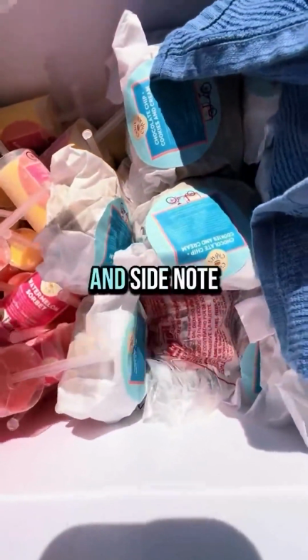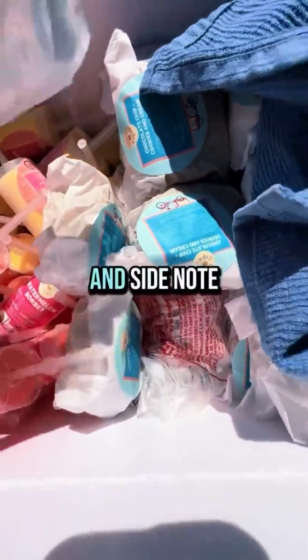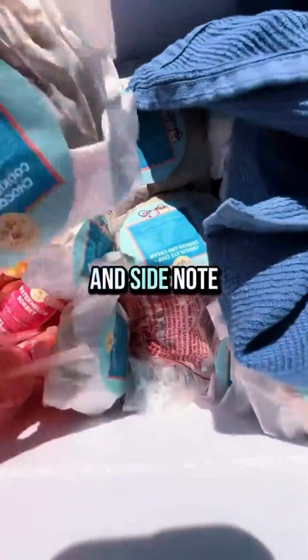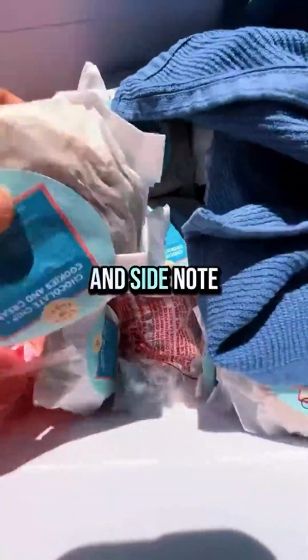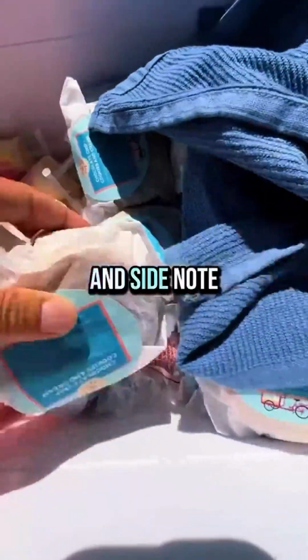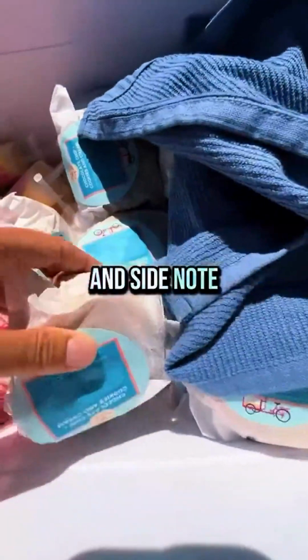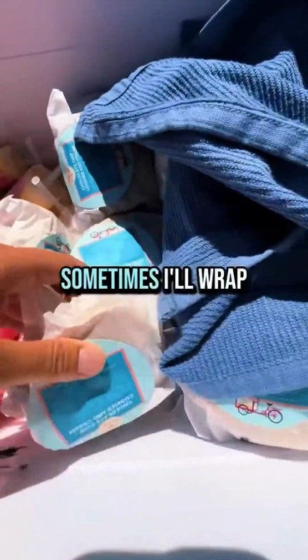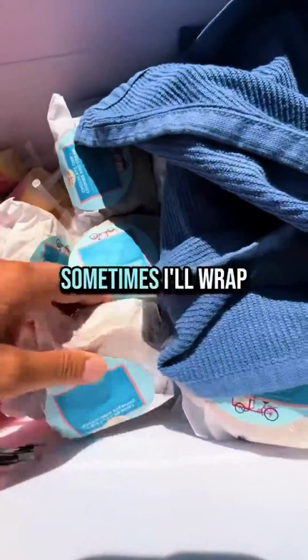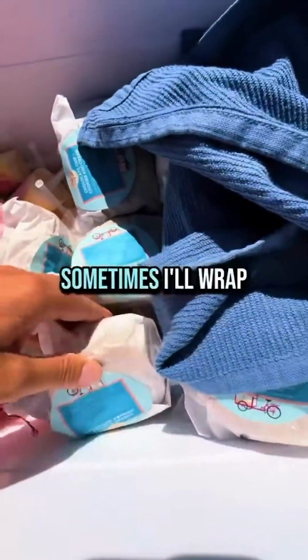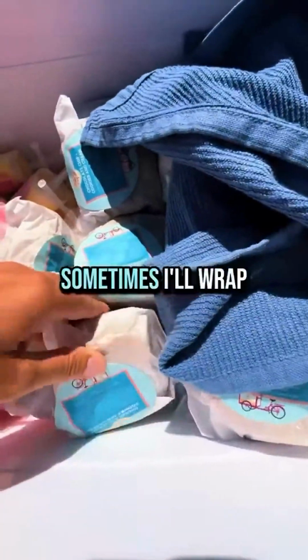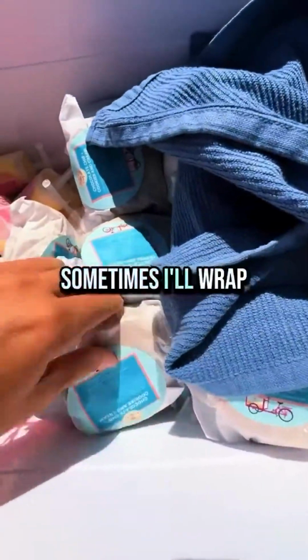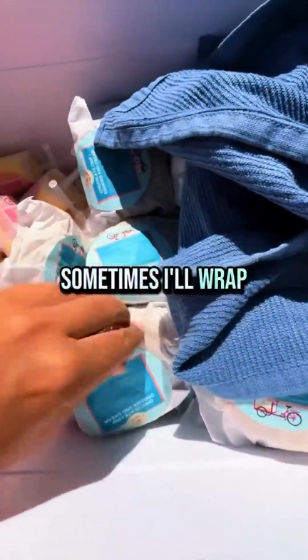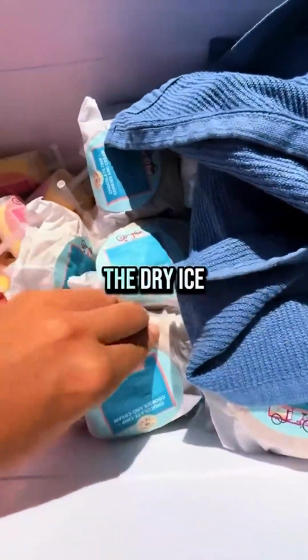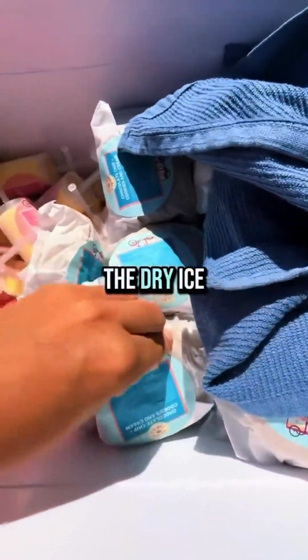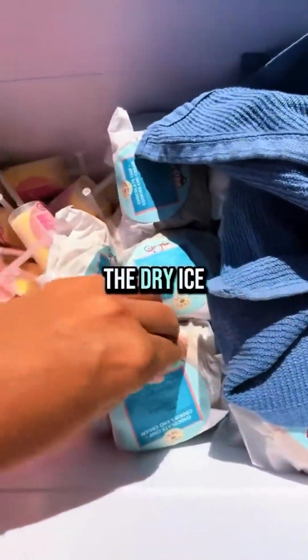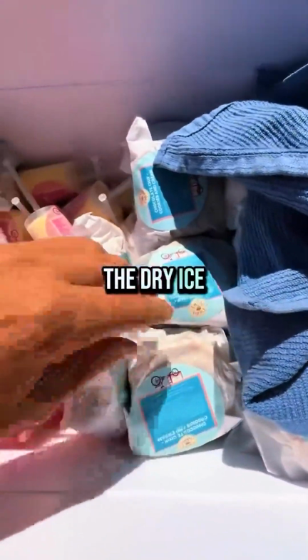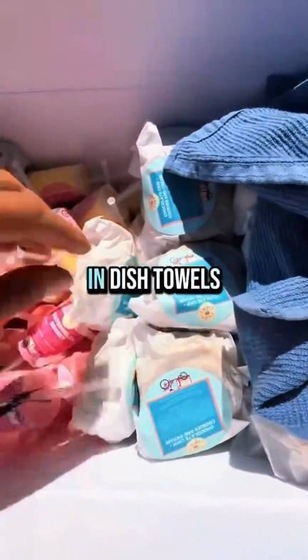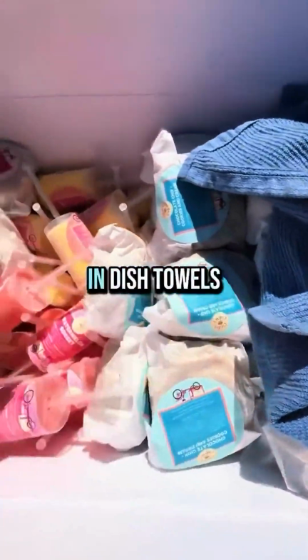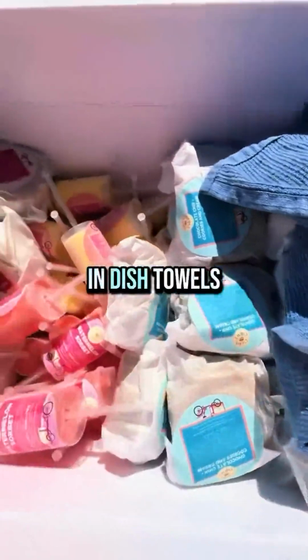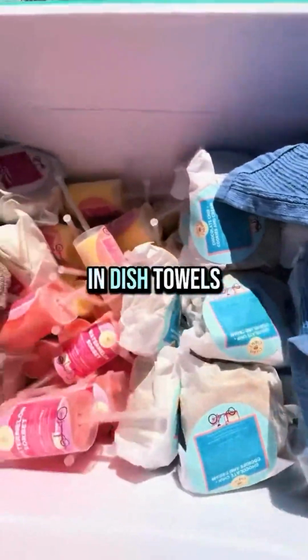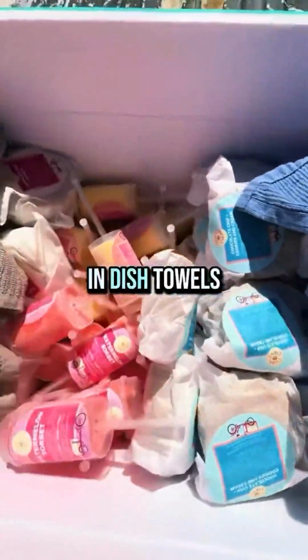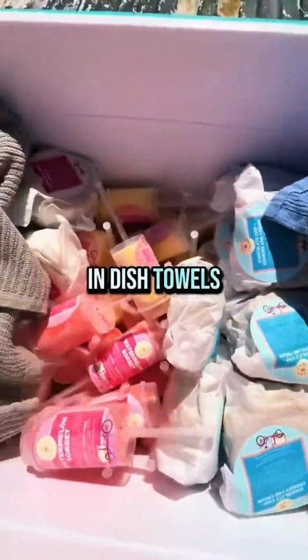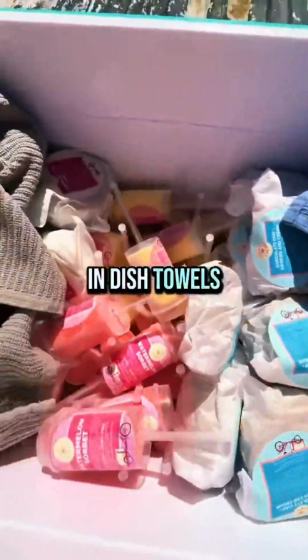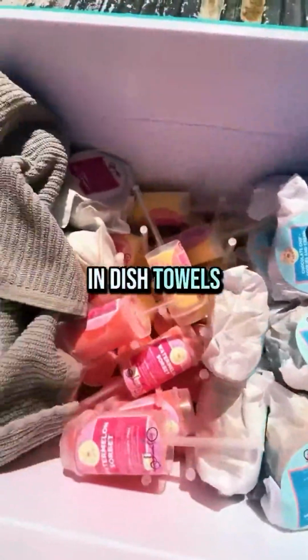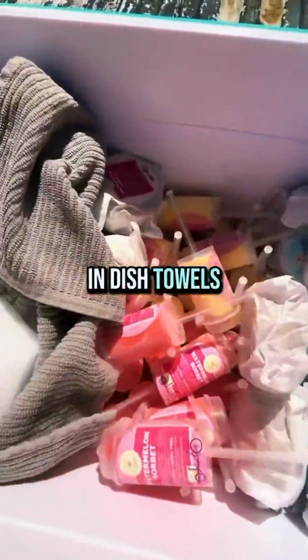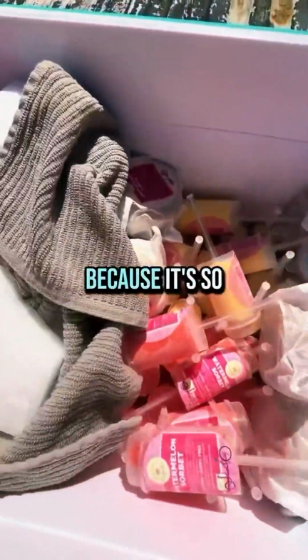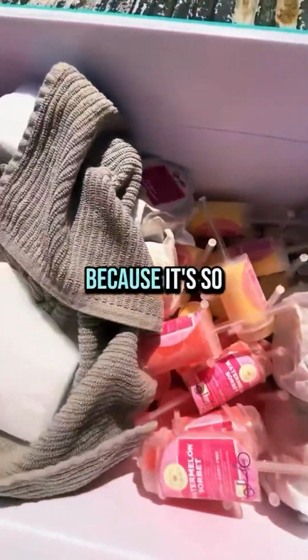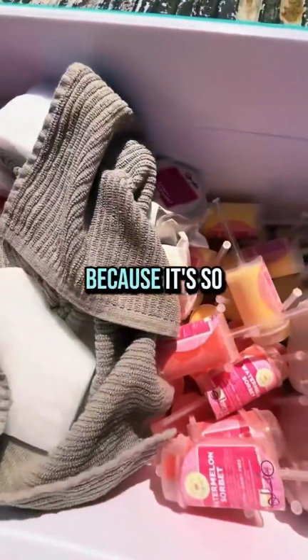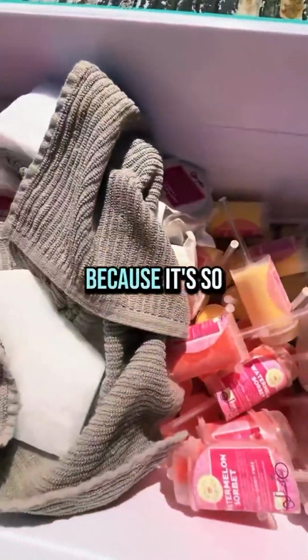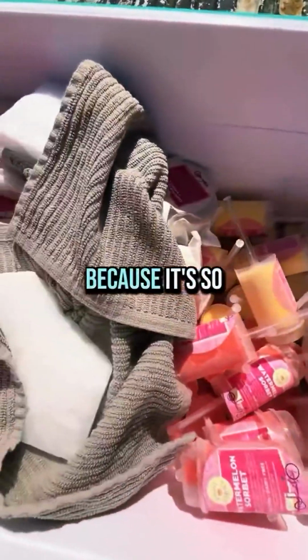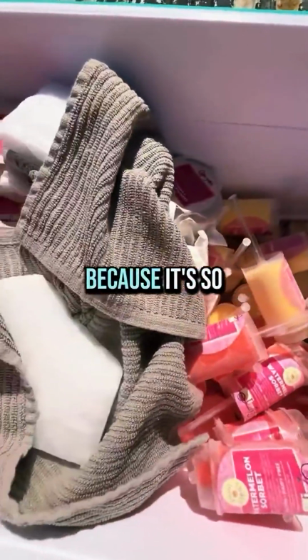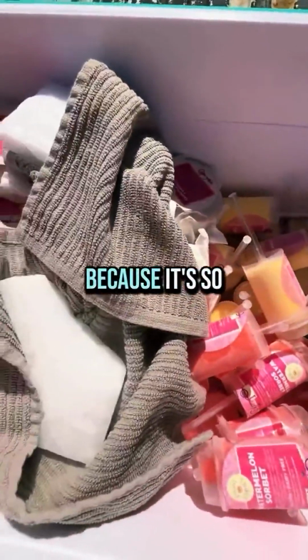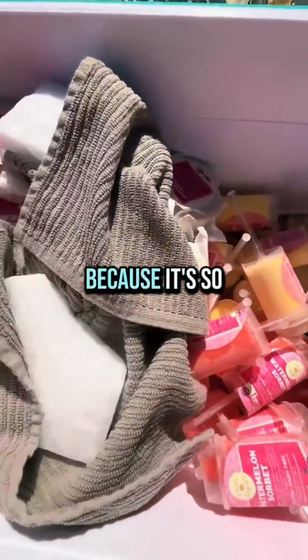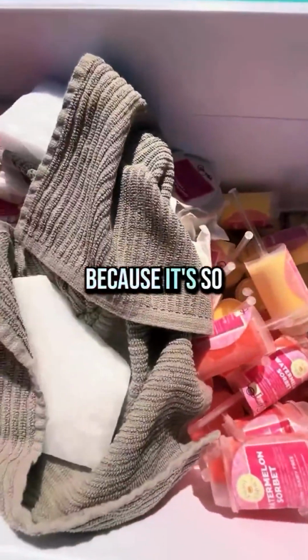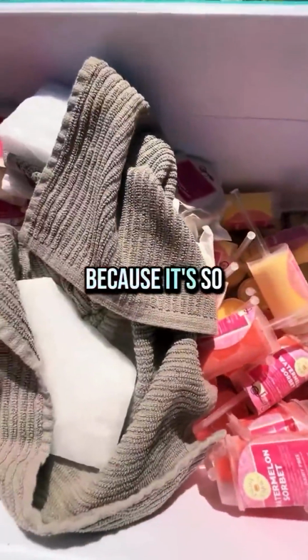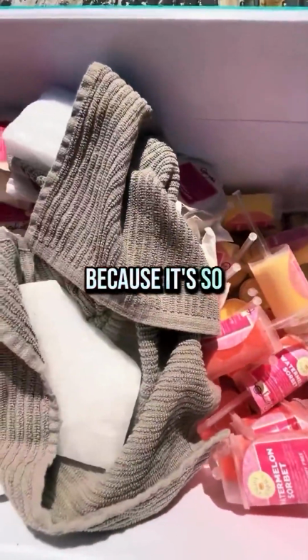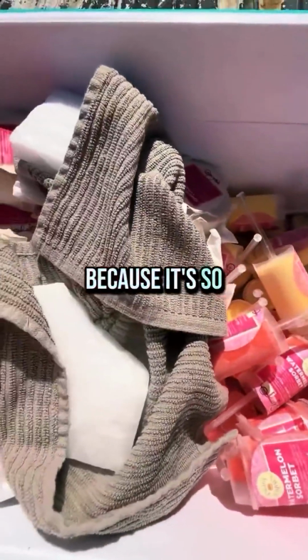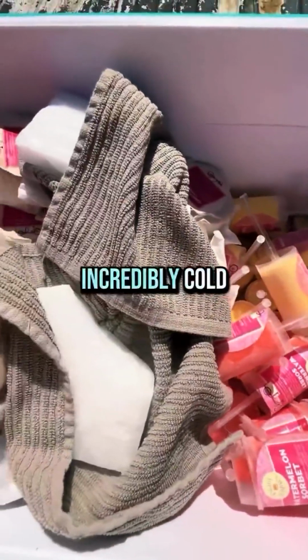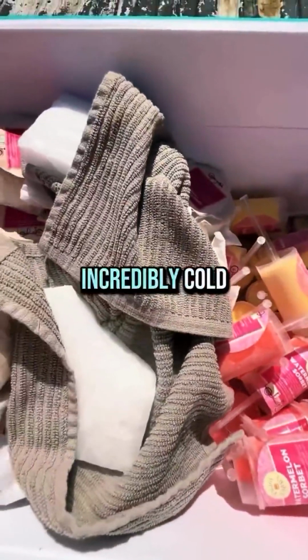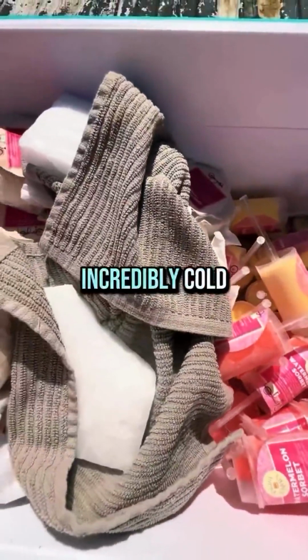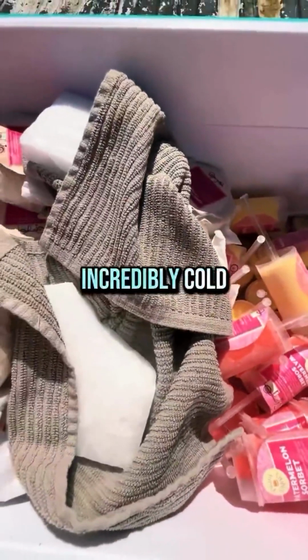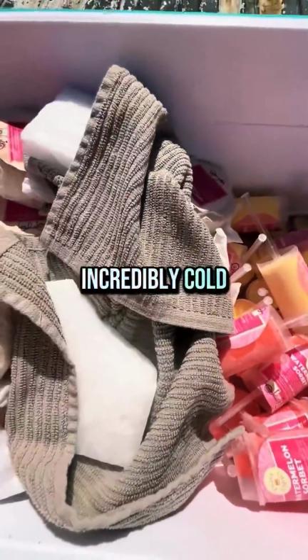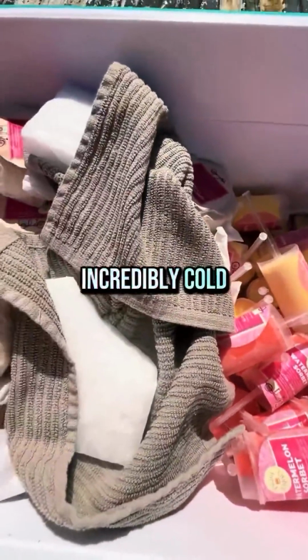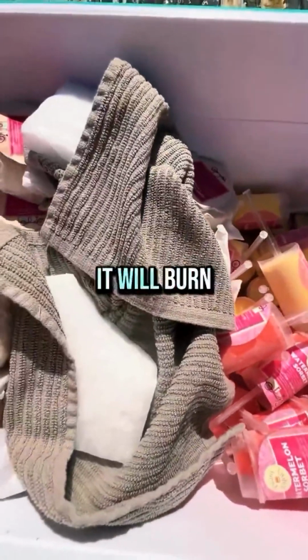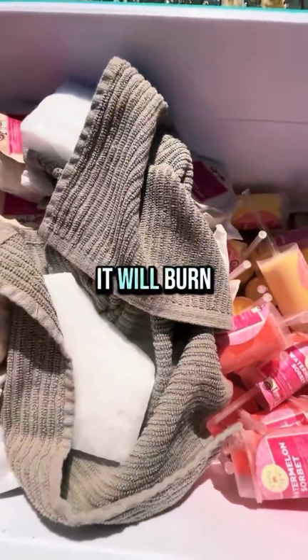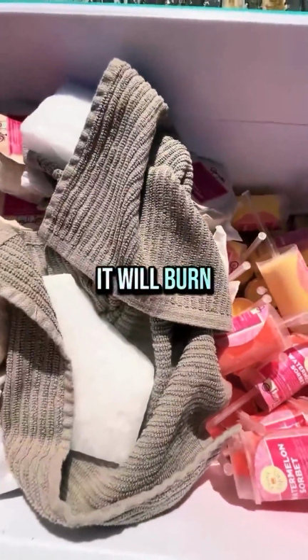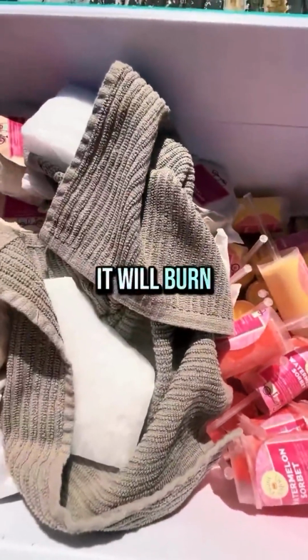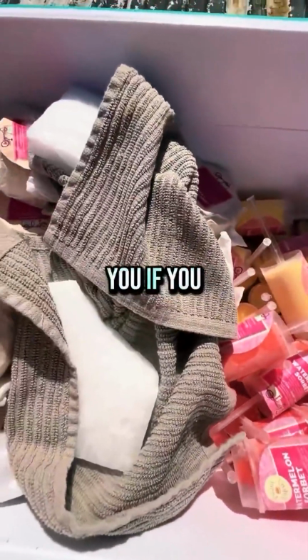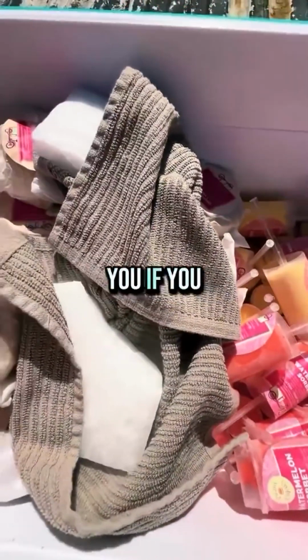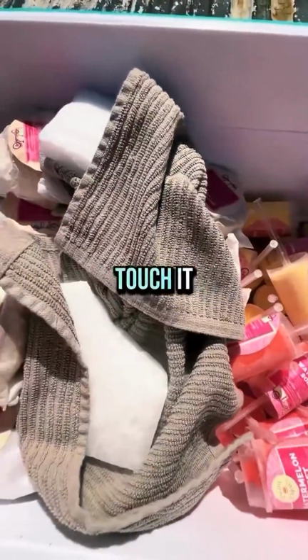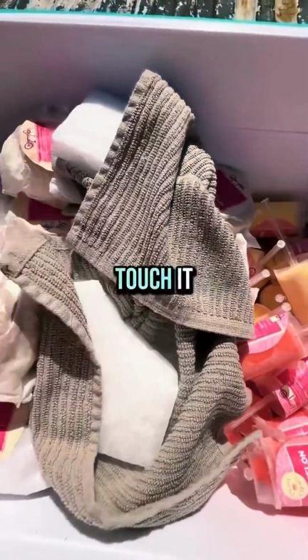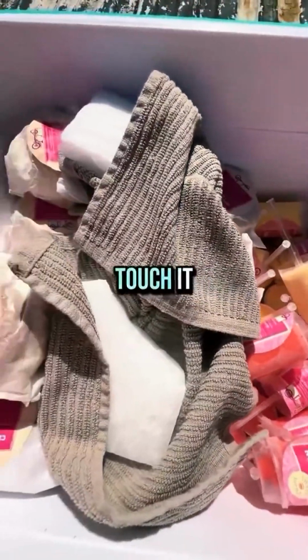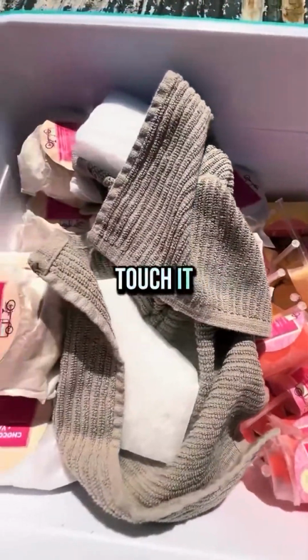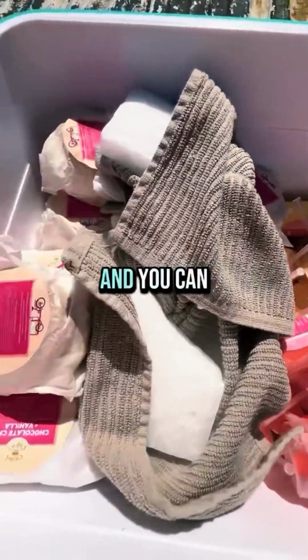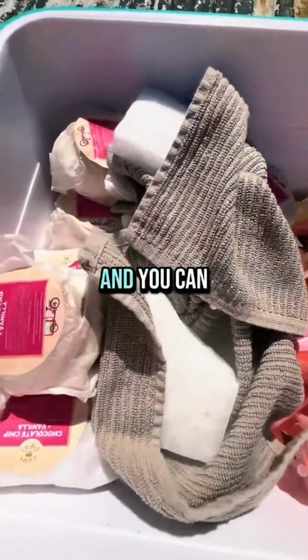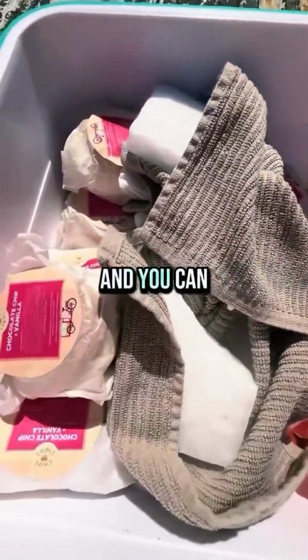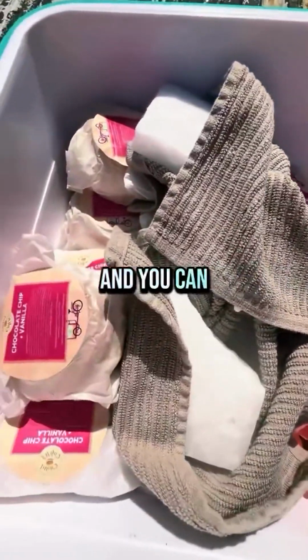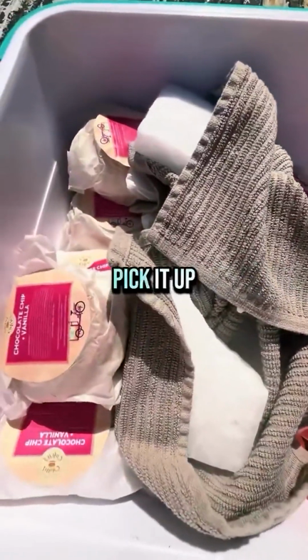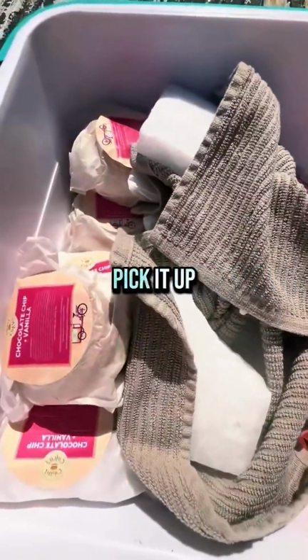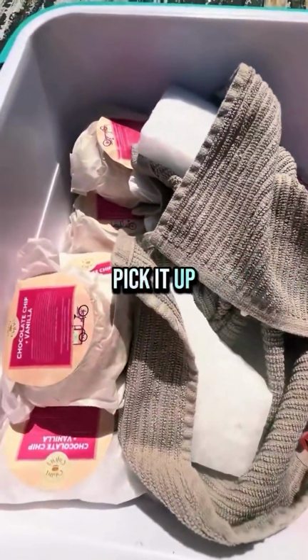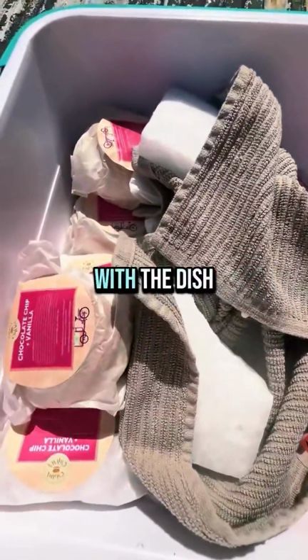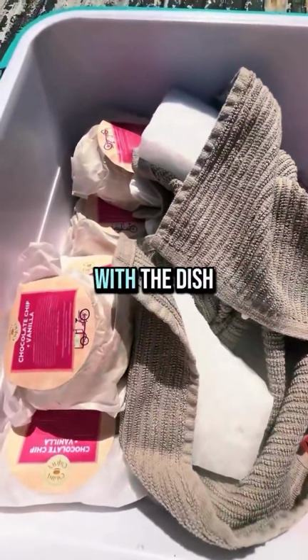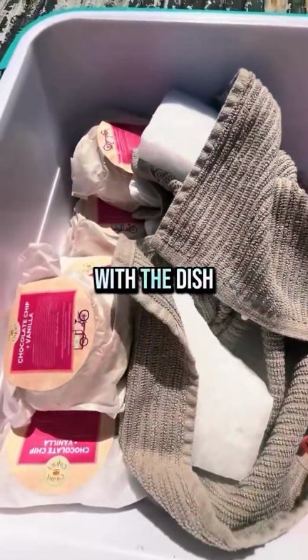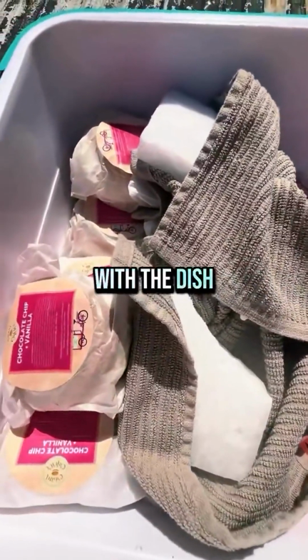Side note: sometimes I'll wrap the dry ice in dish towels, because it's so incredibly cold it will burn you if you touch it, and you can pick it up safely with the dish towel.